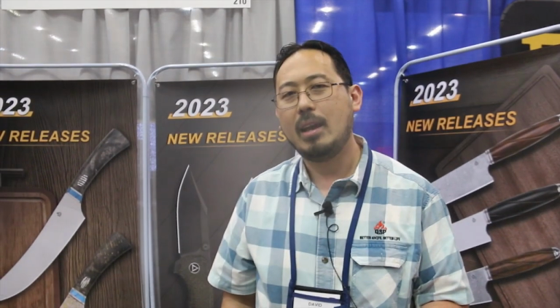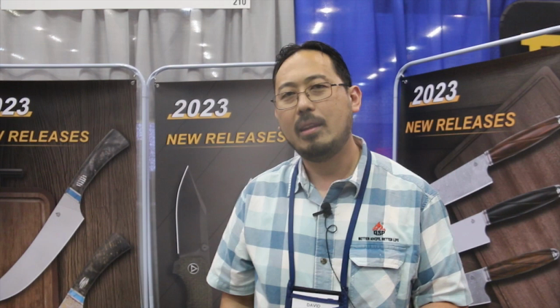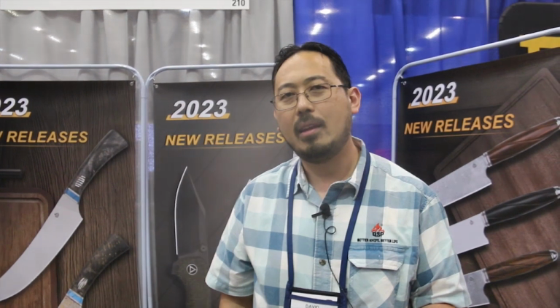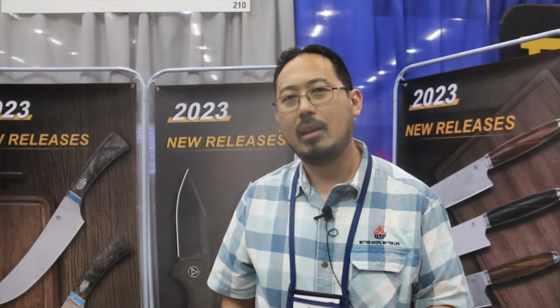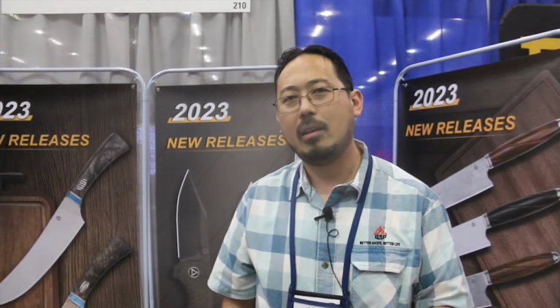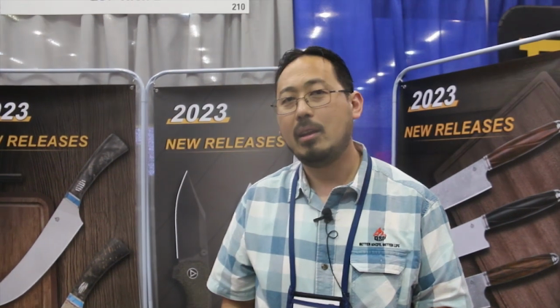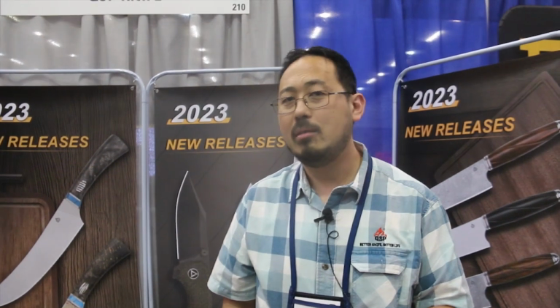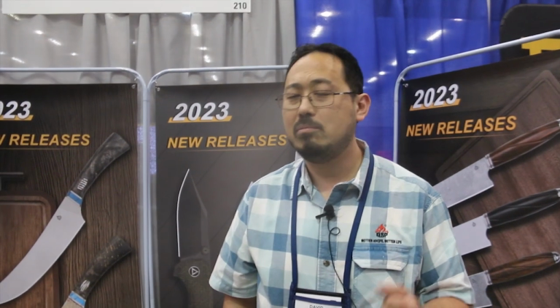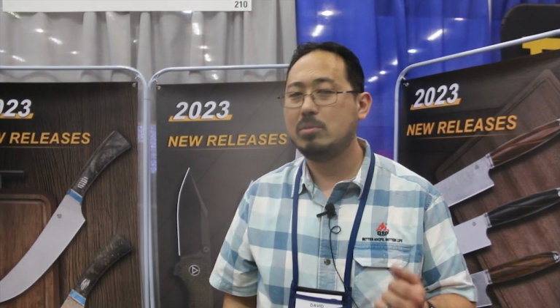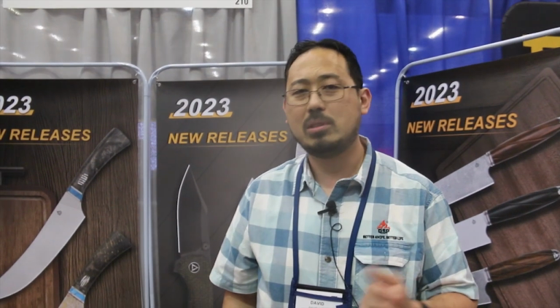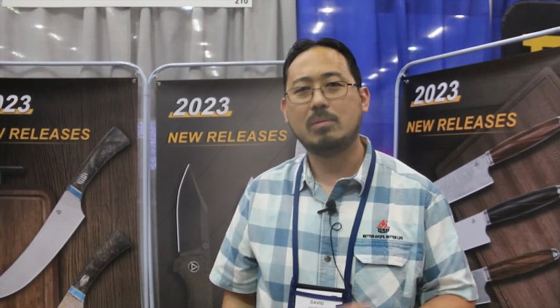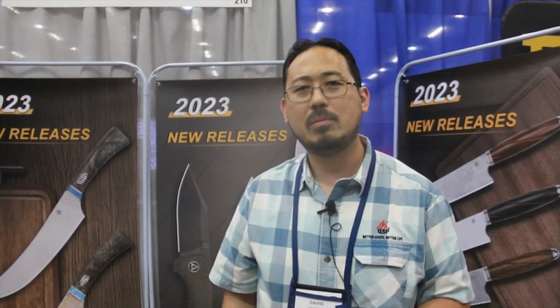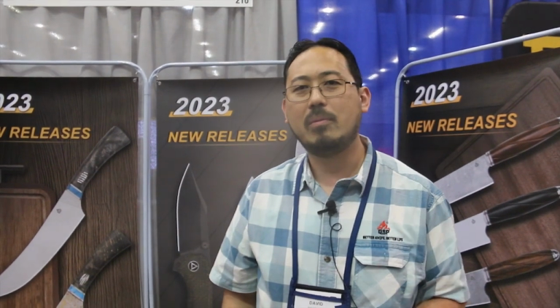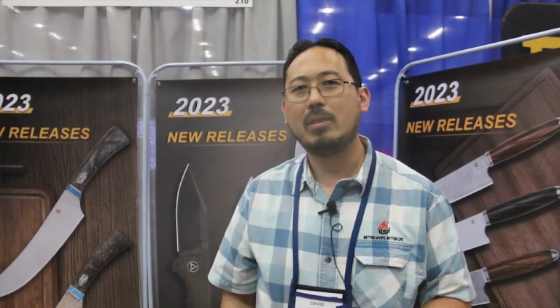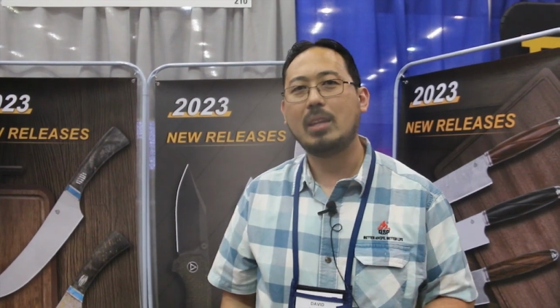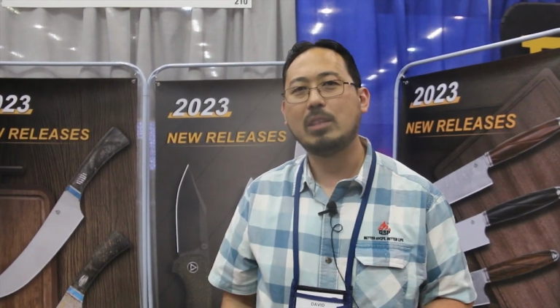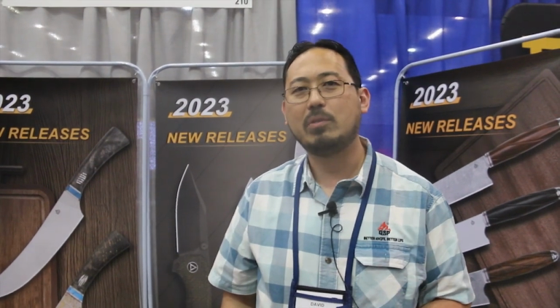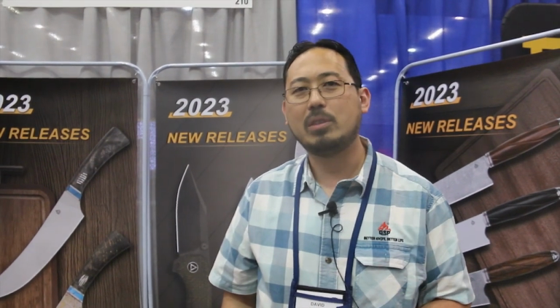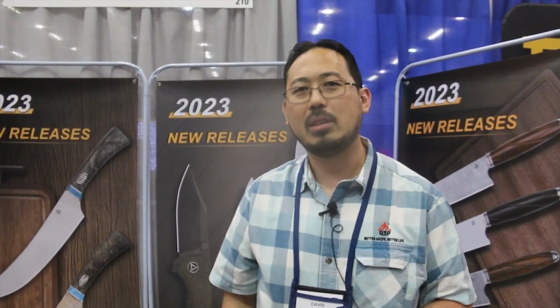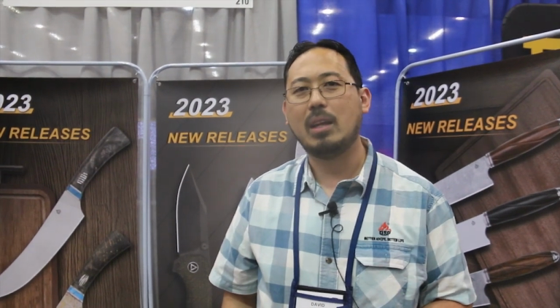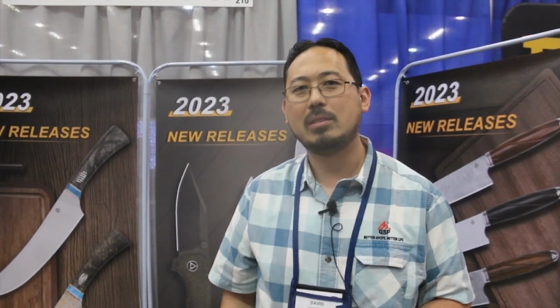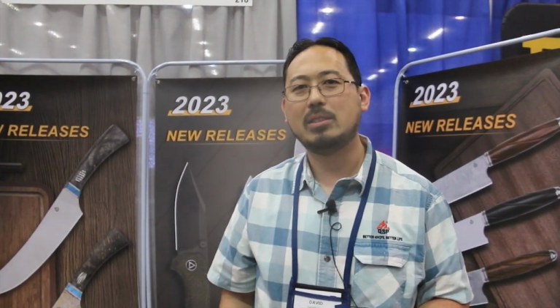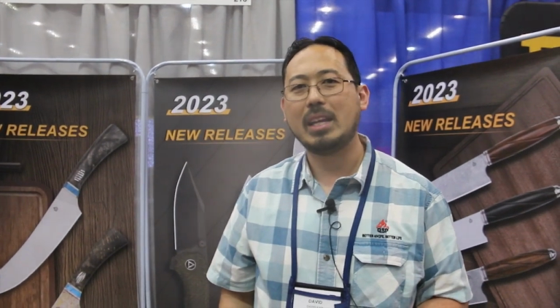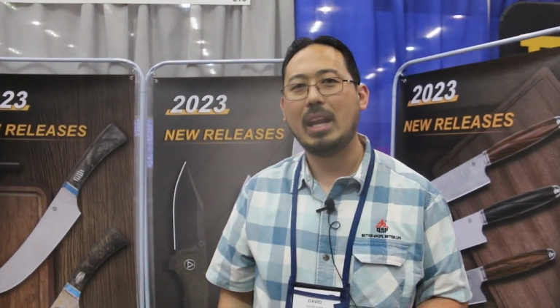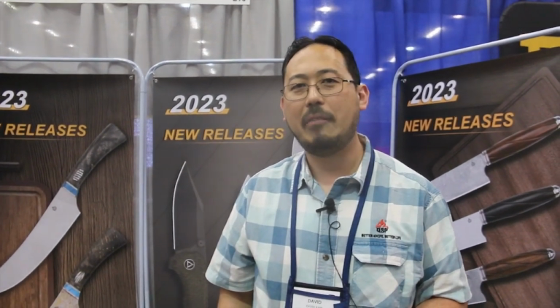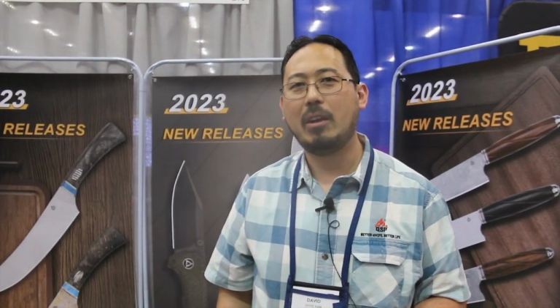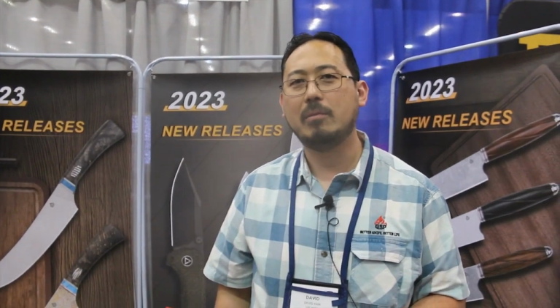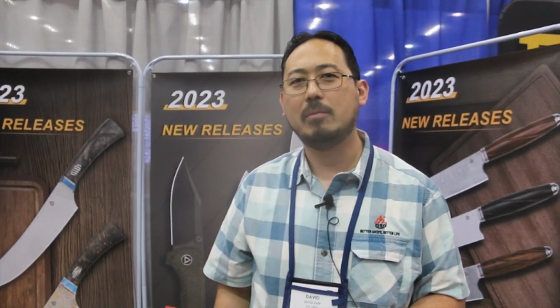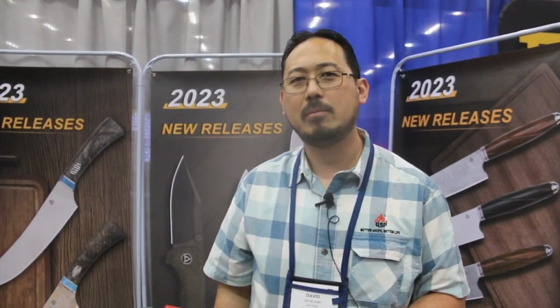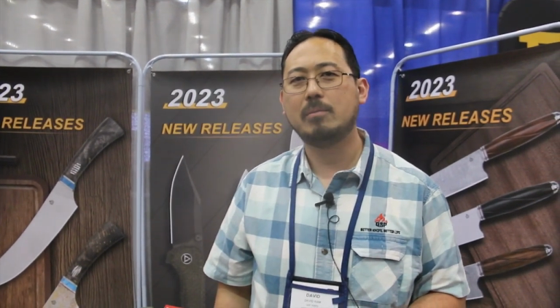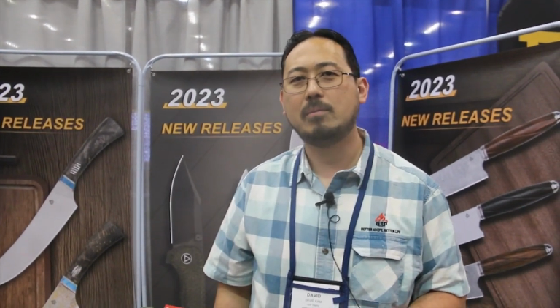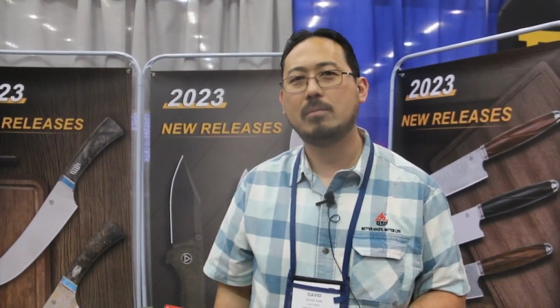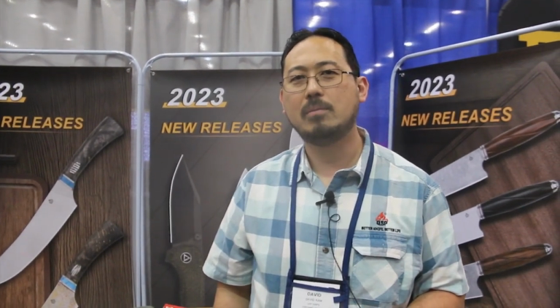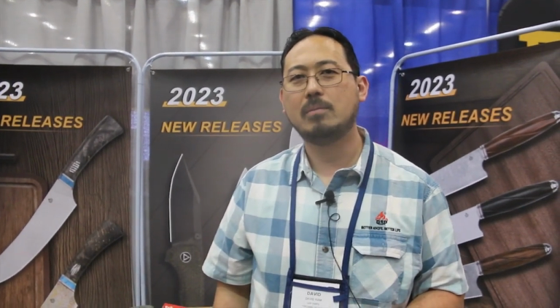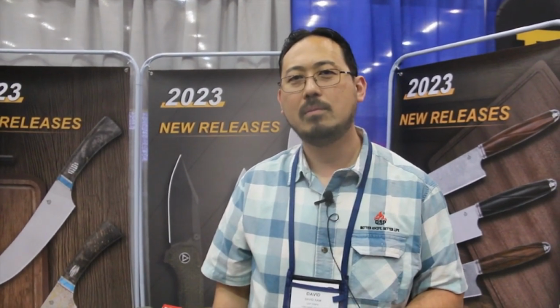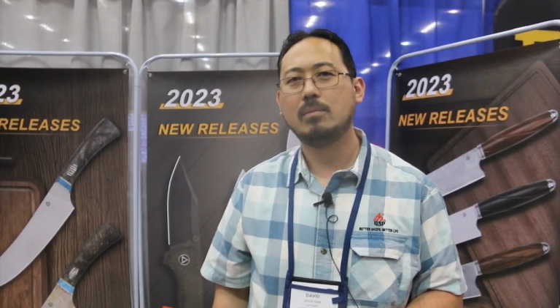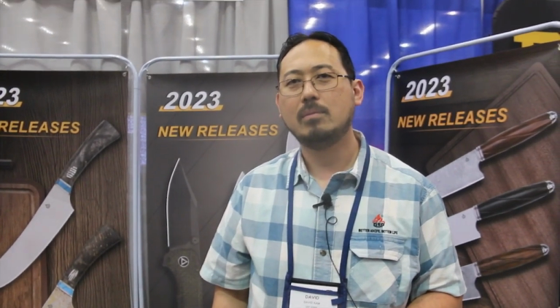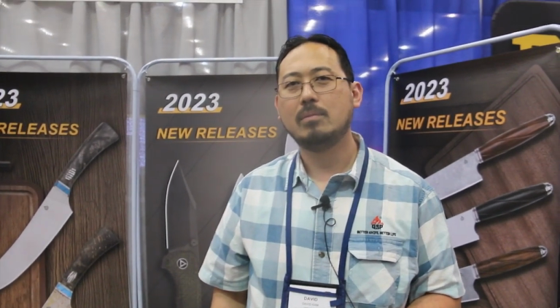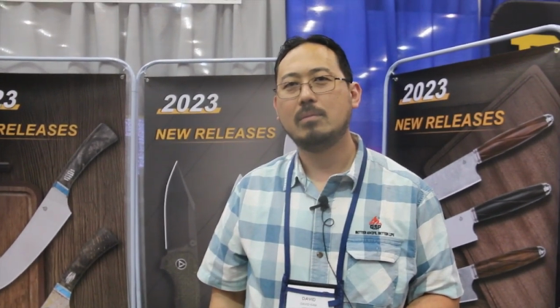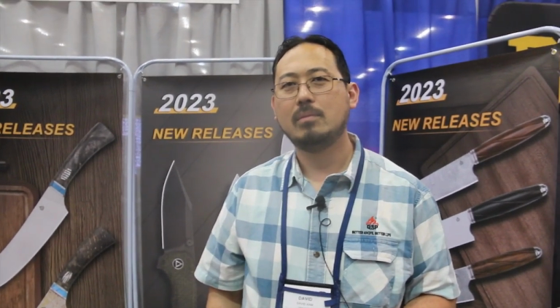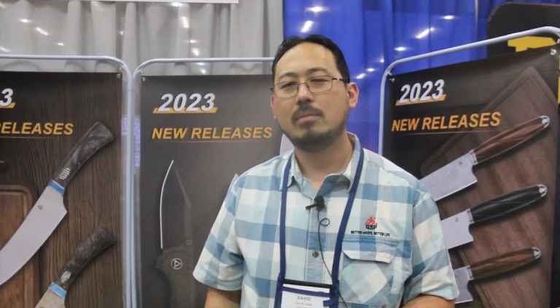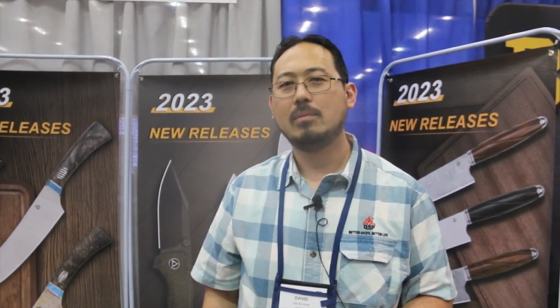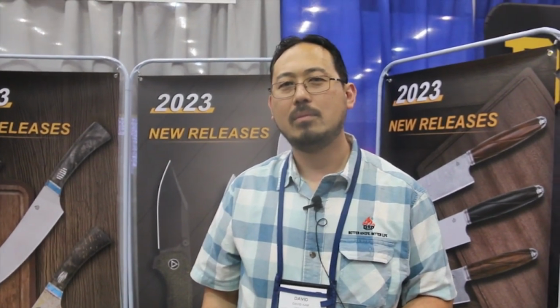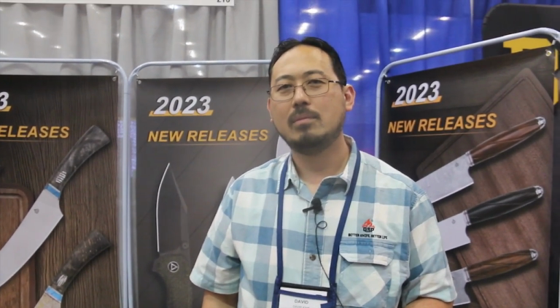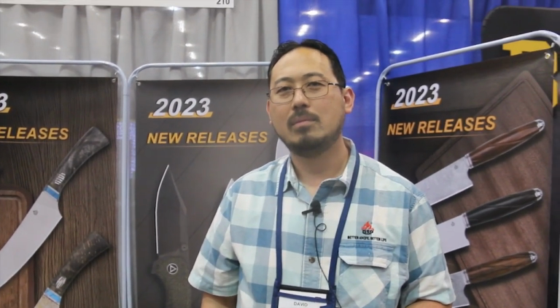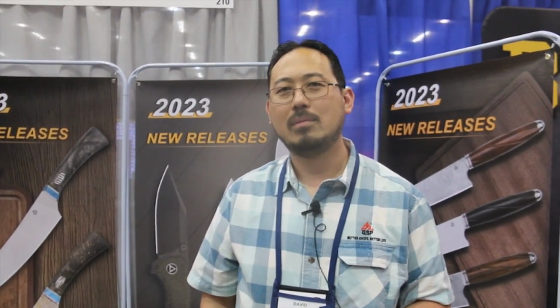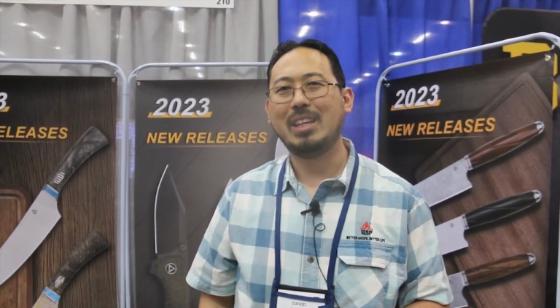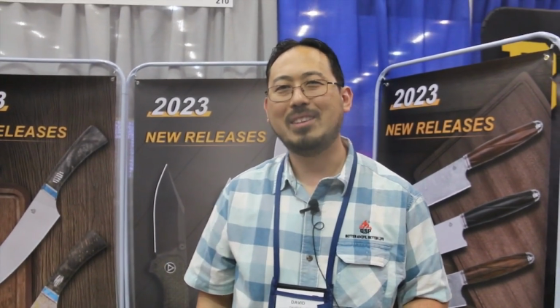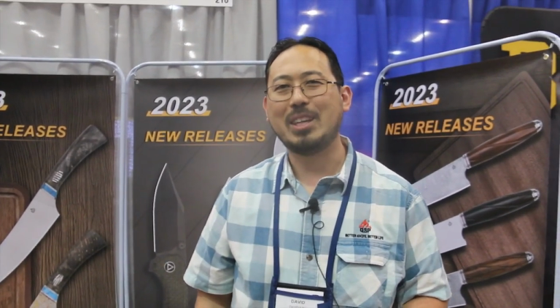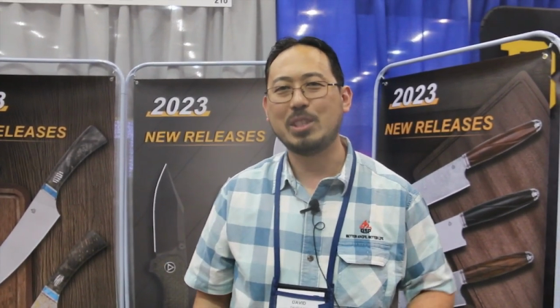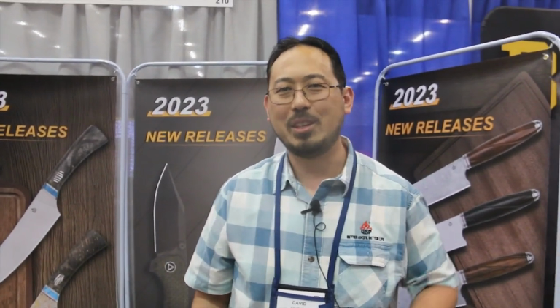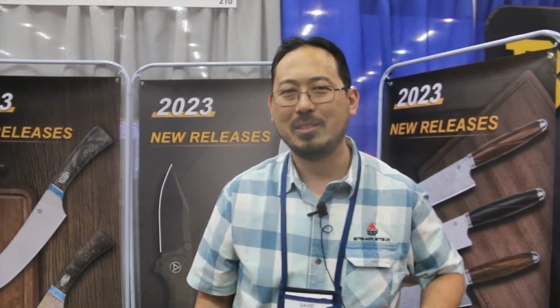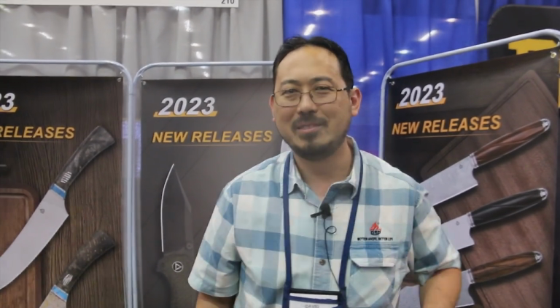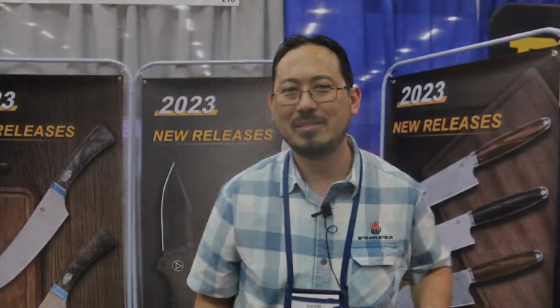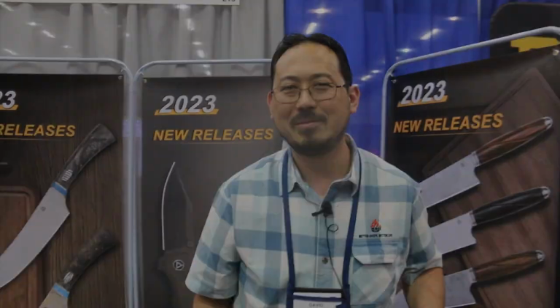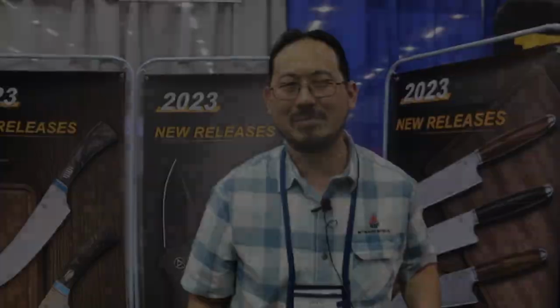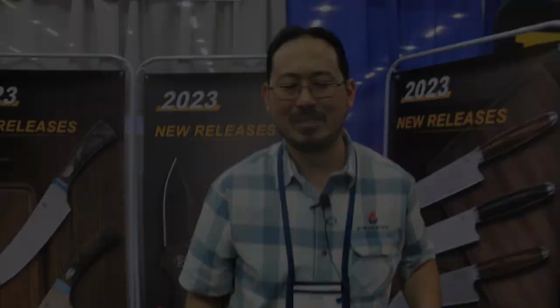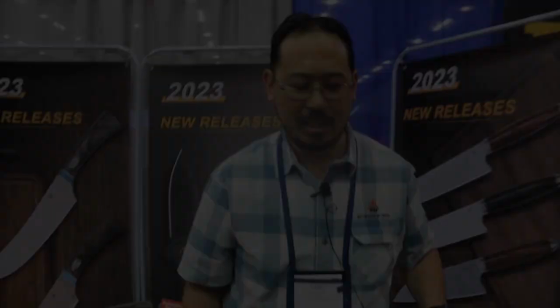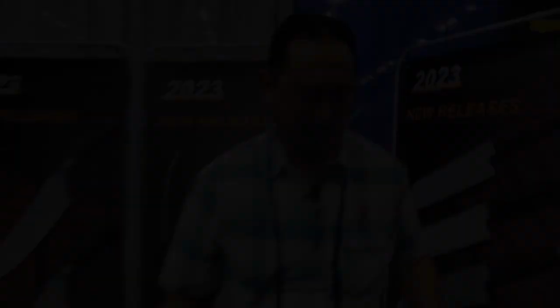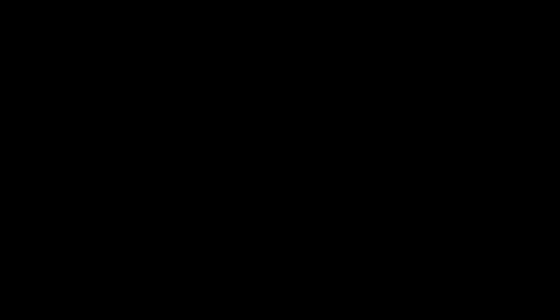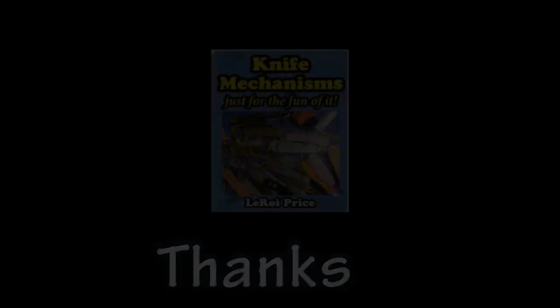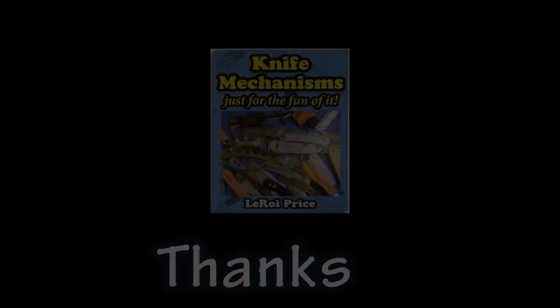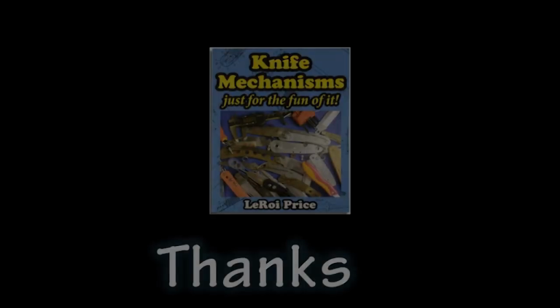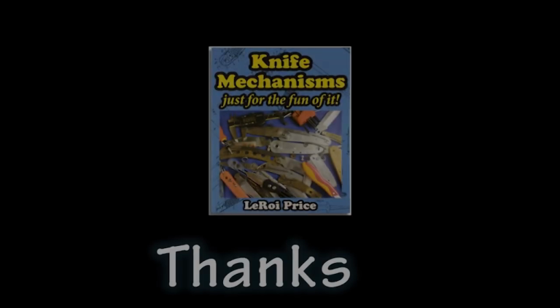Thanks for checking in, everyone. Thank you, David. Appreciate it.